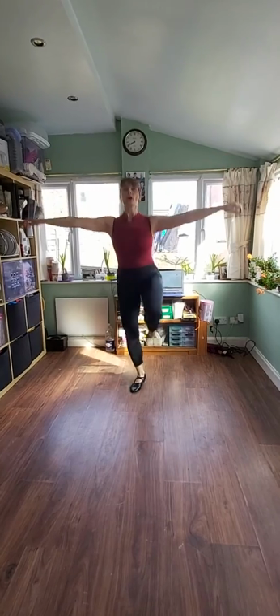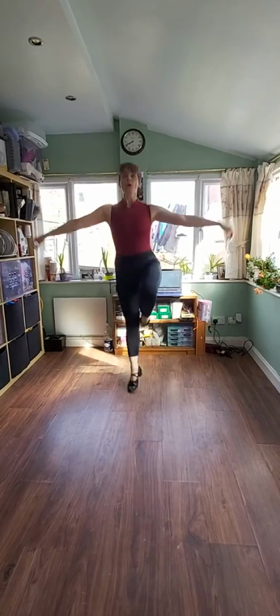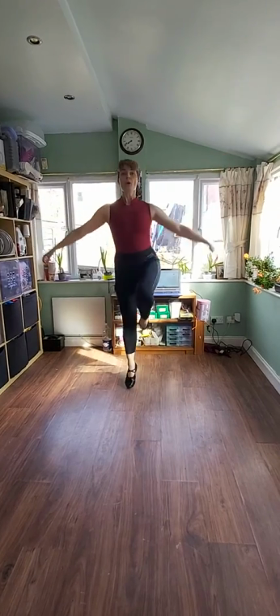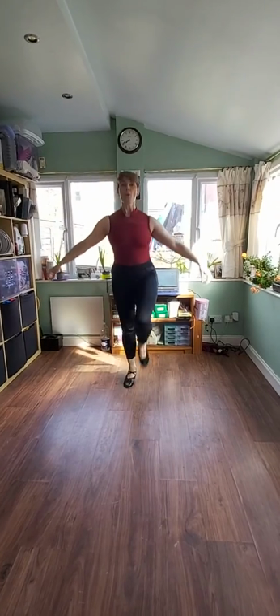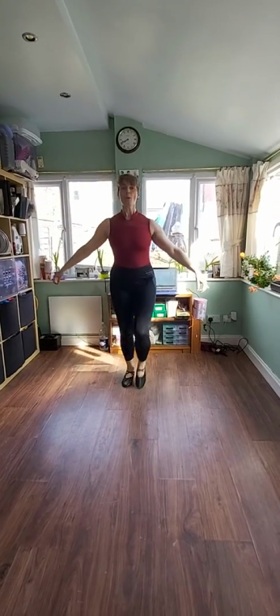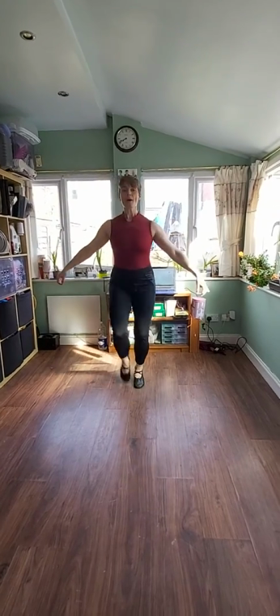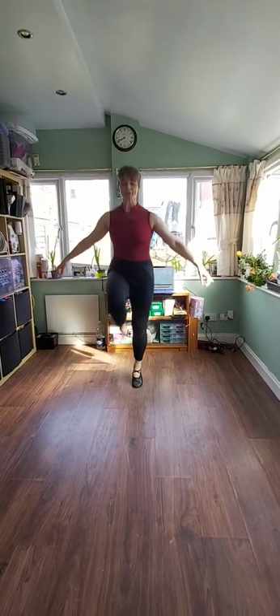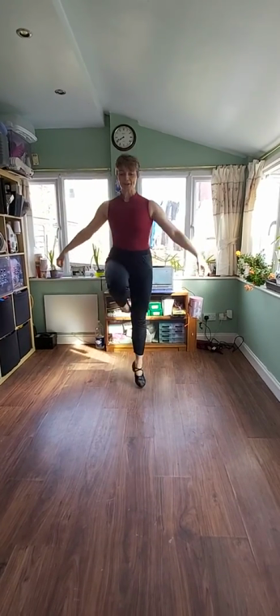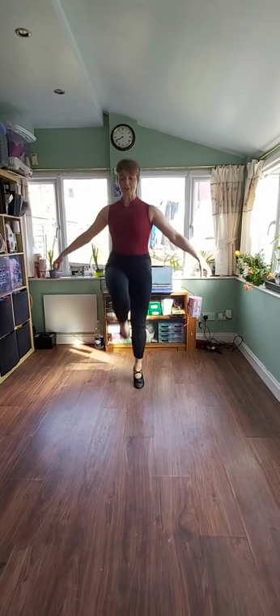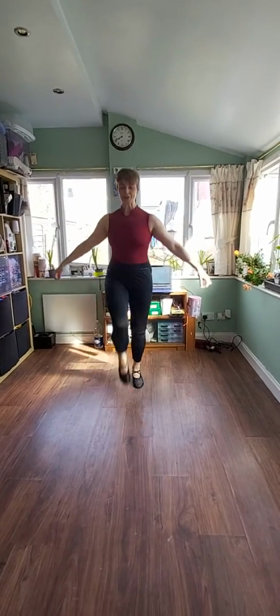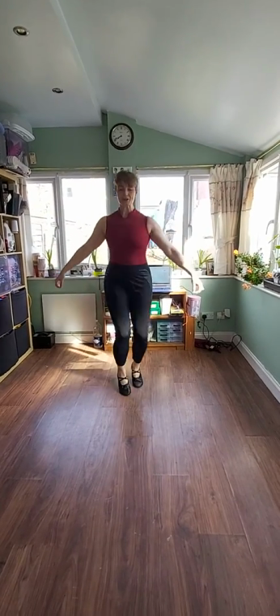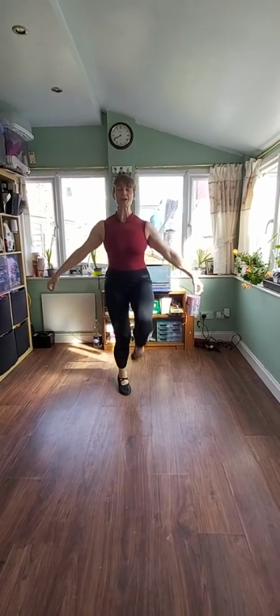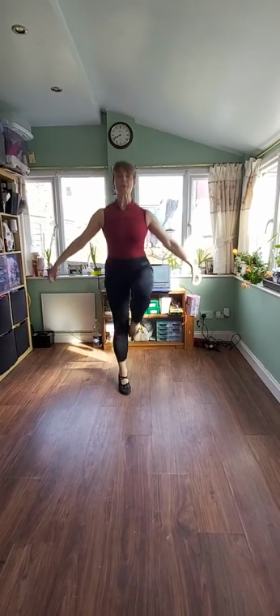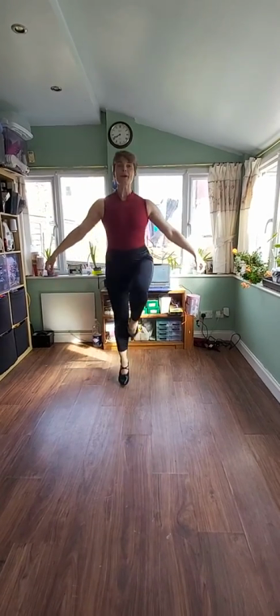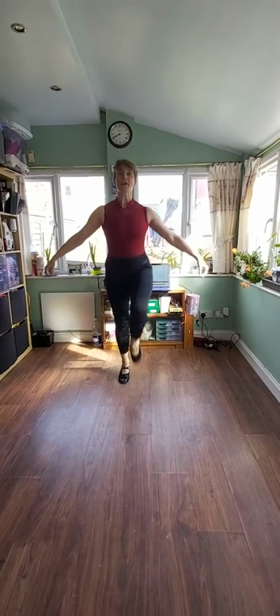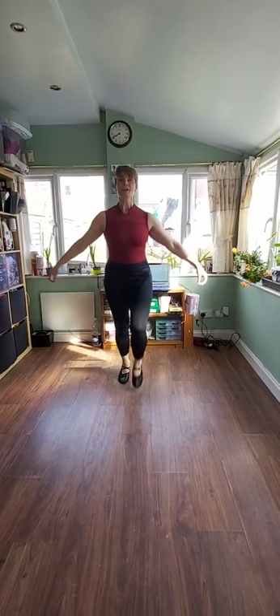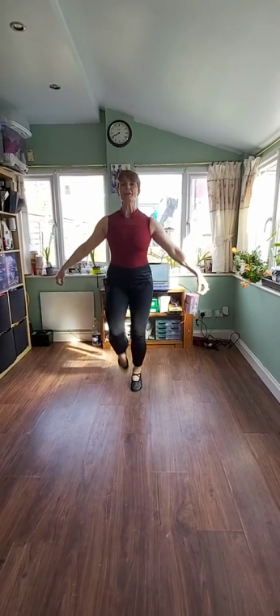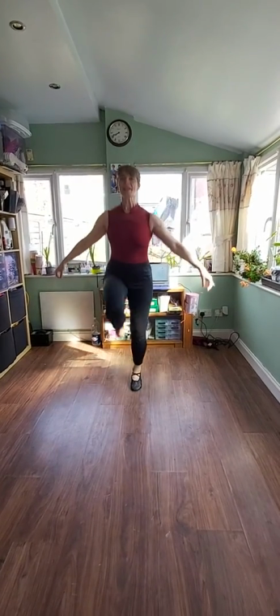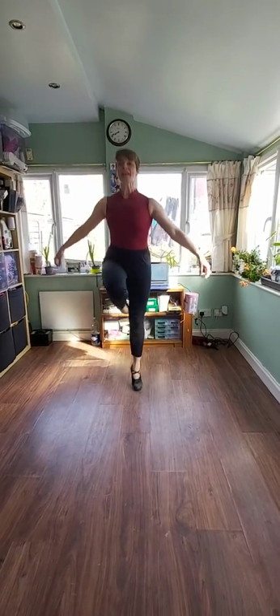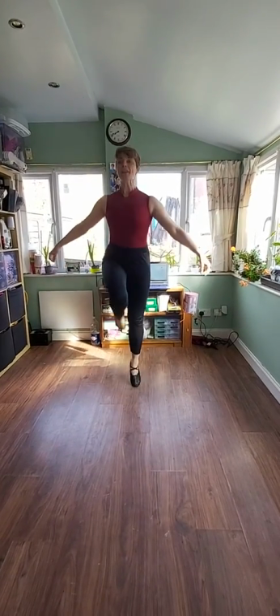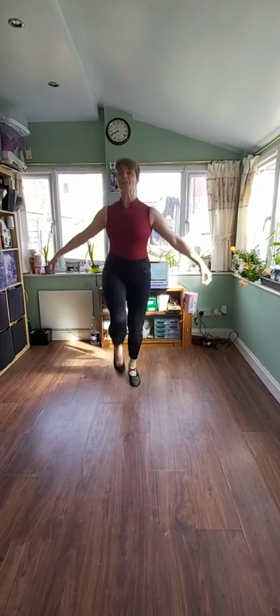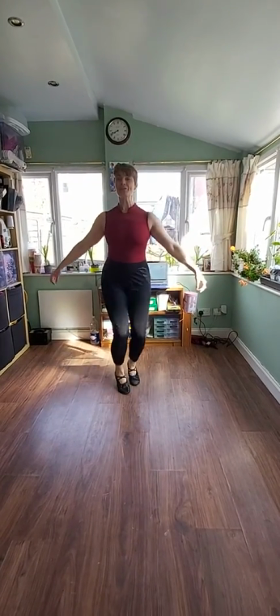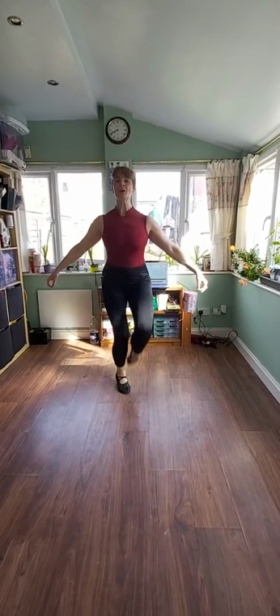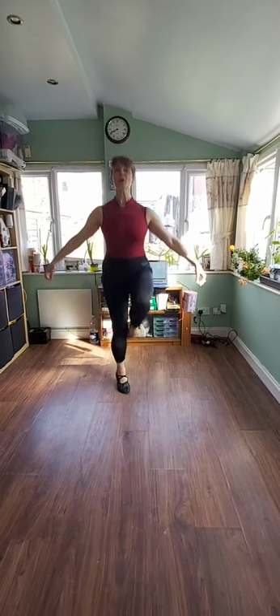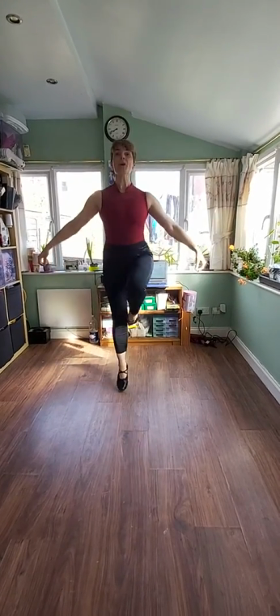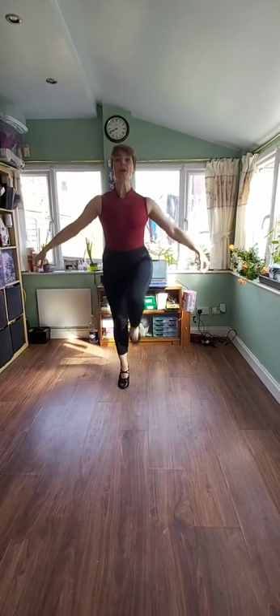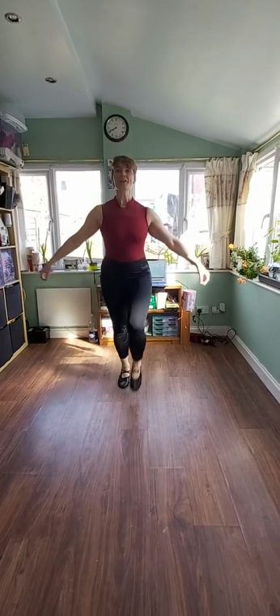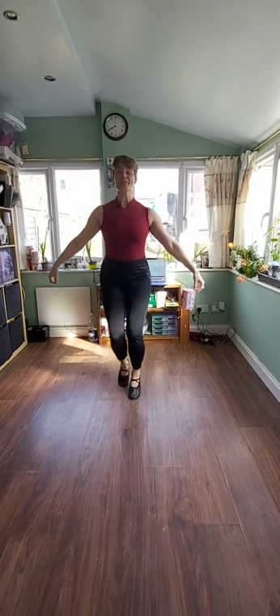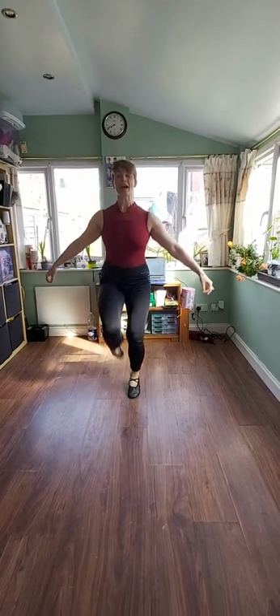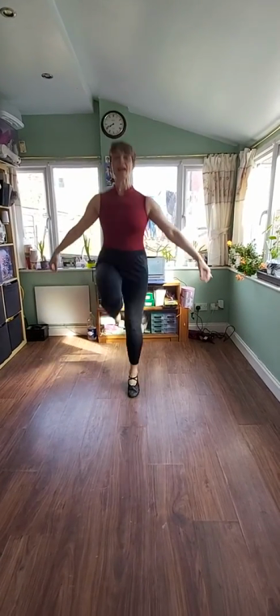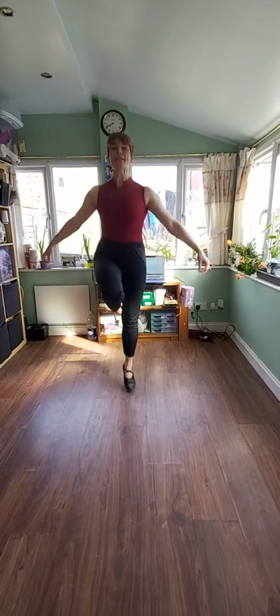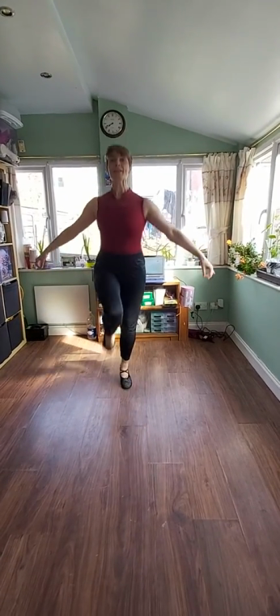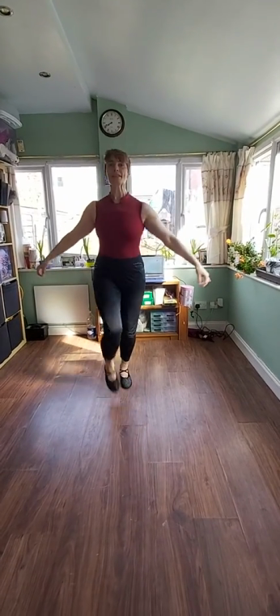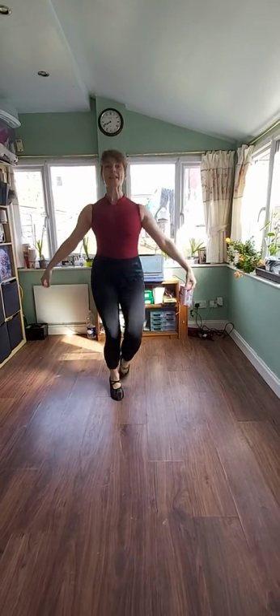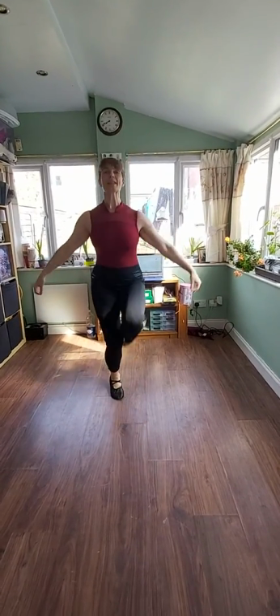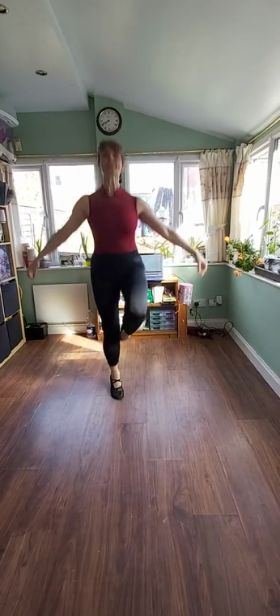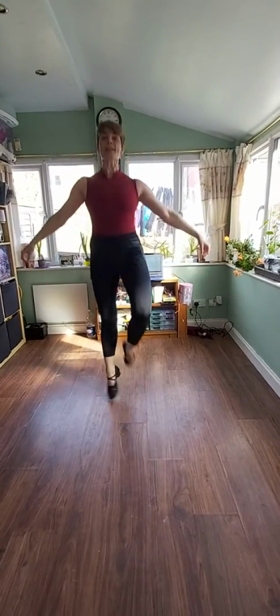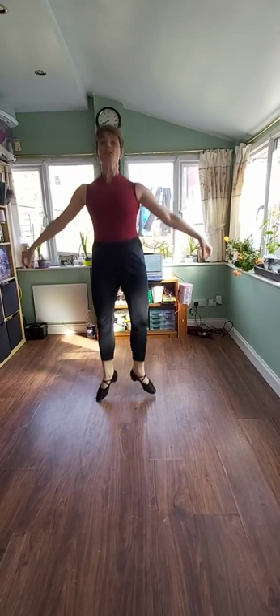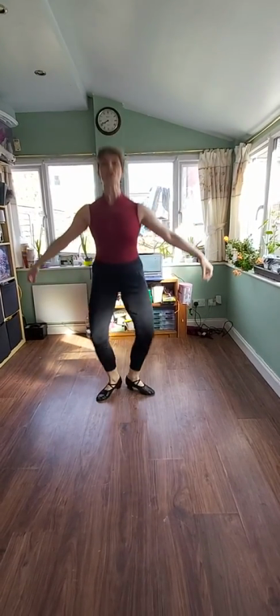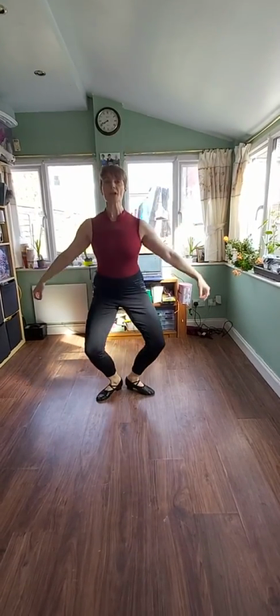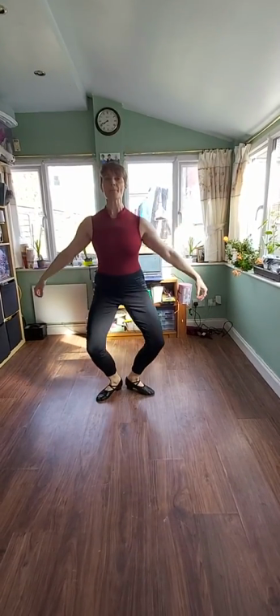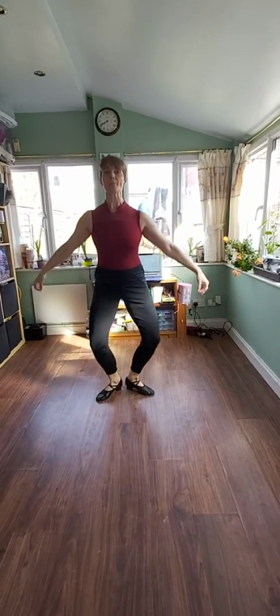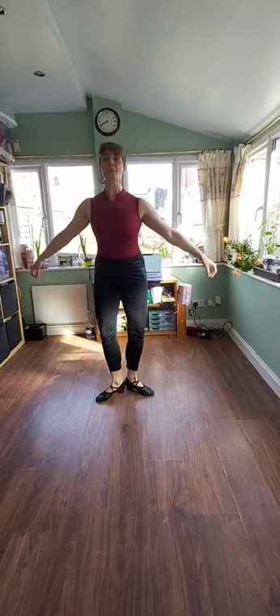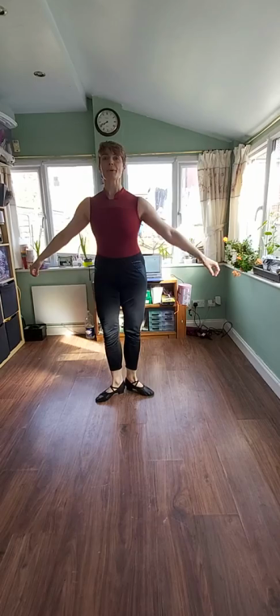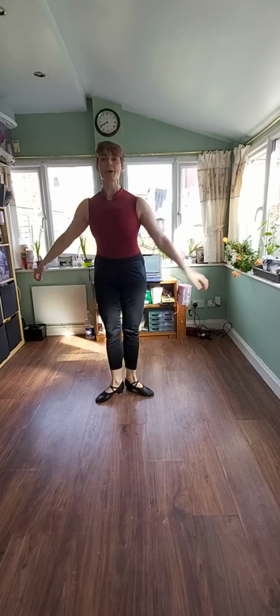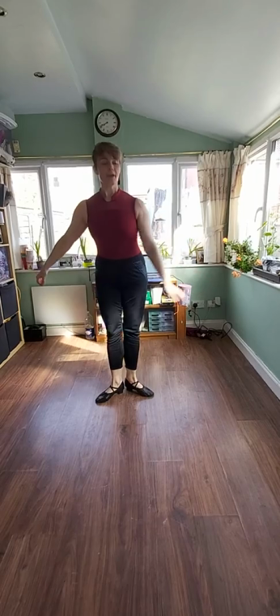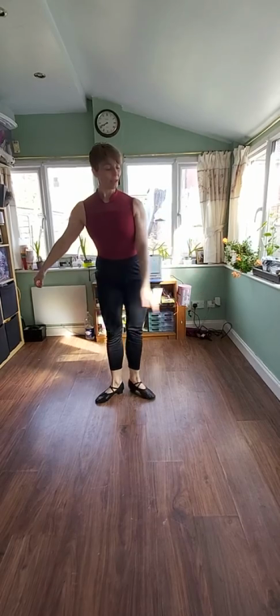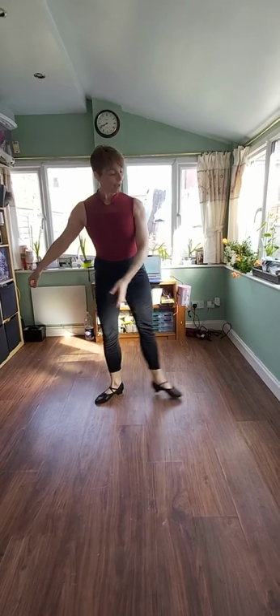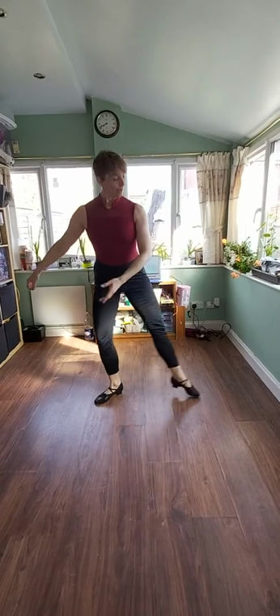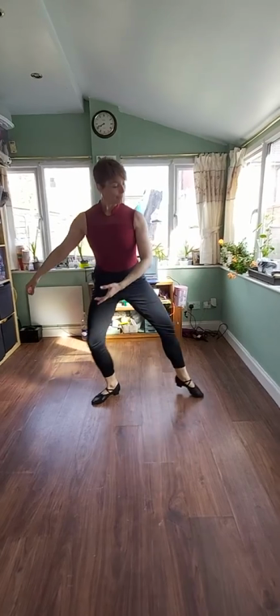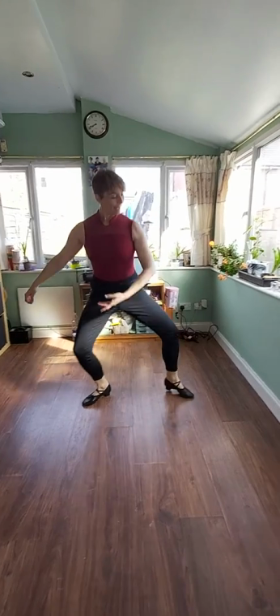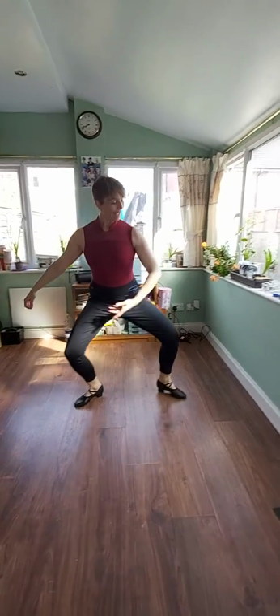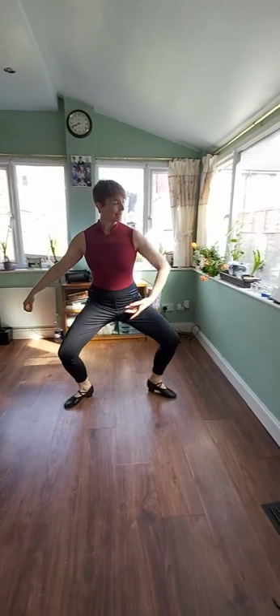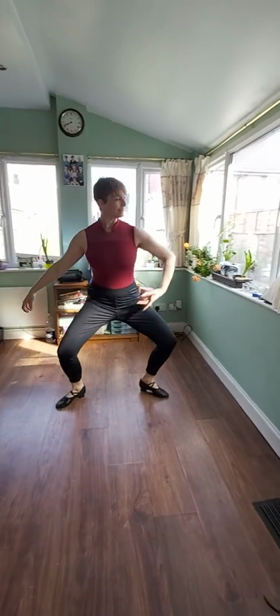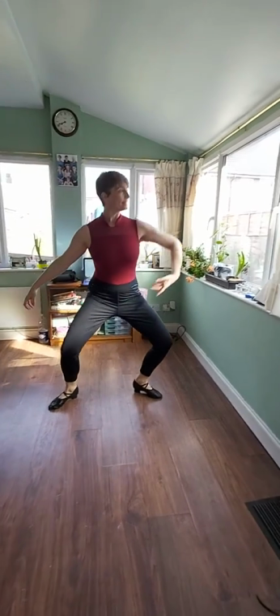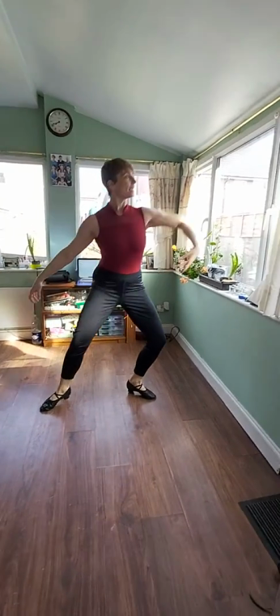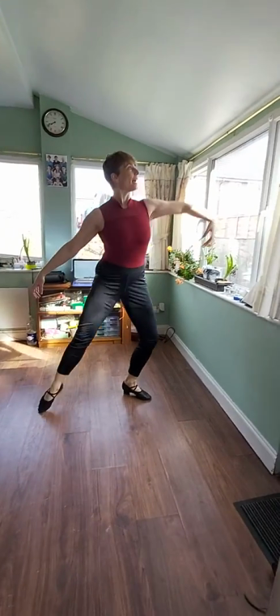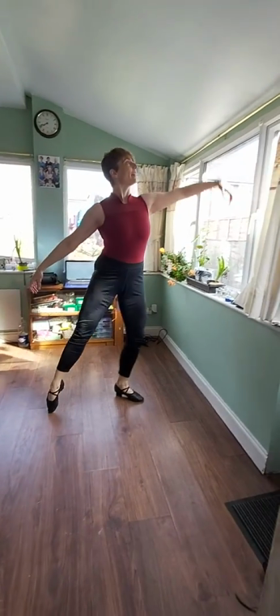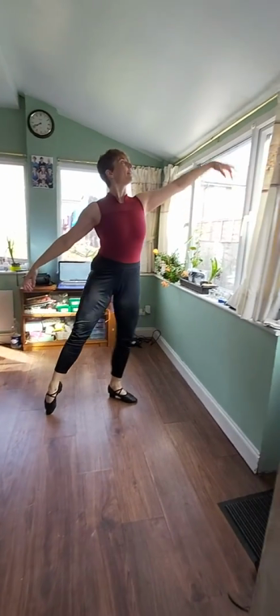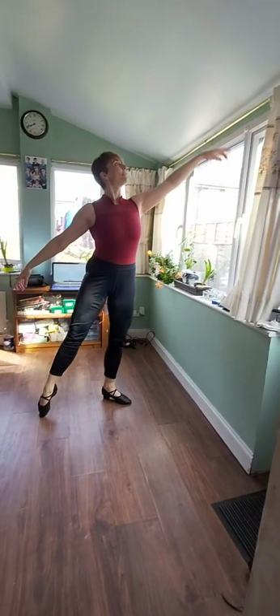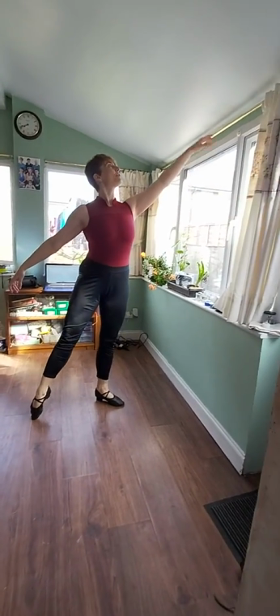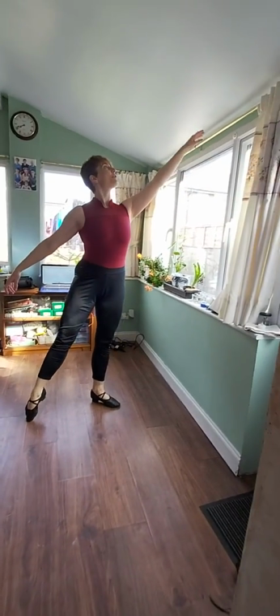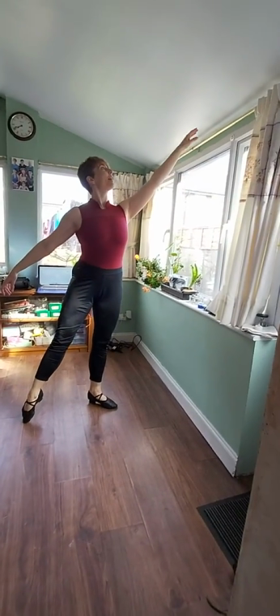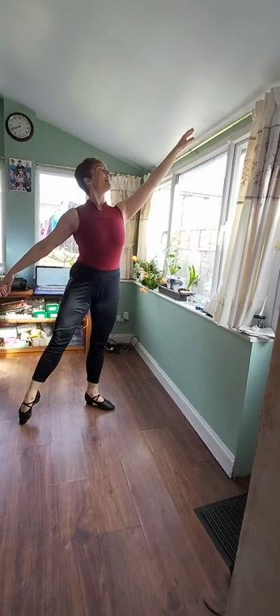One, two, three, four, five, six, jump. Bend and stretch.